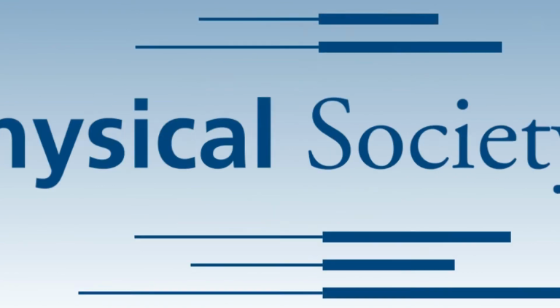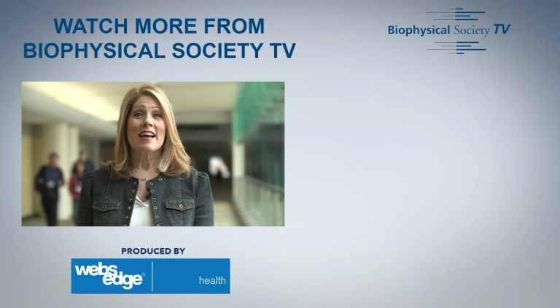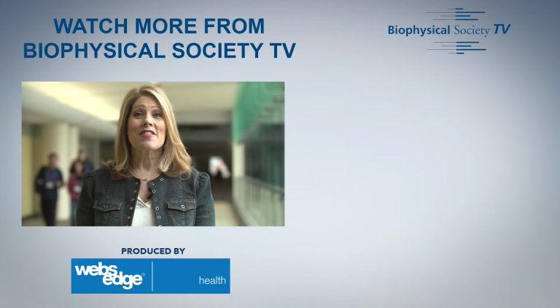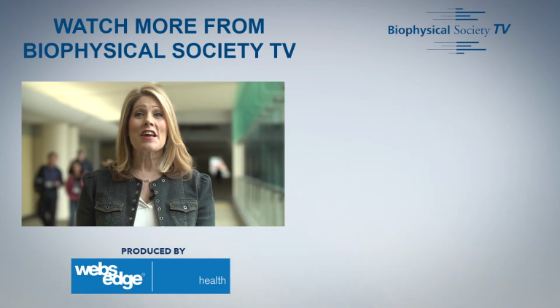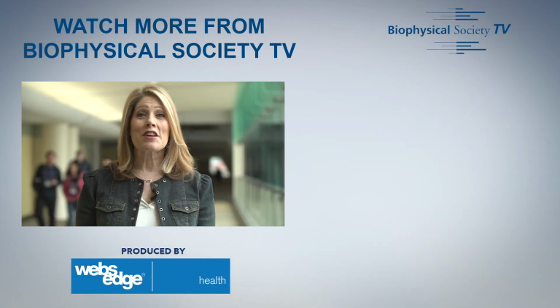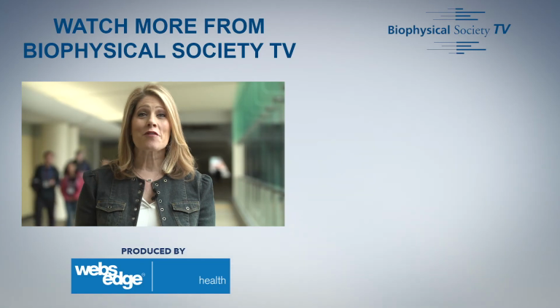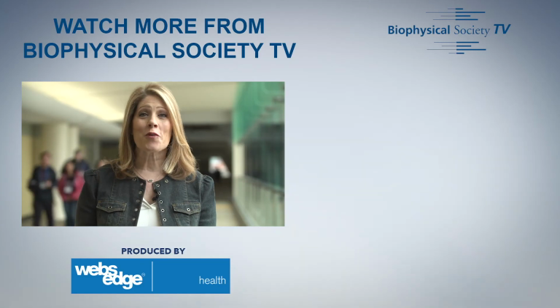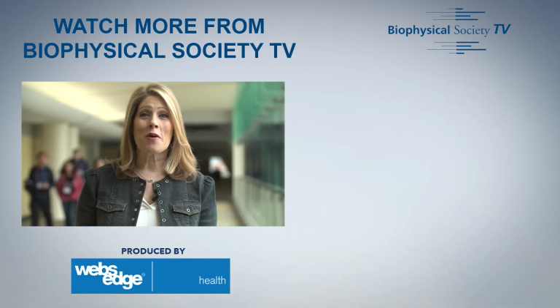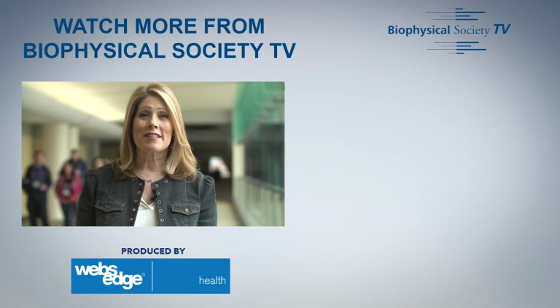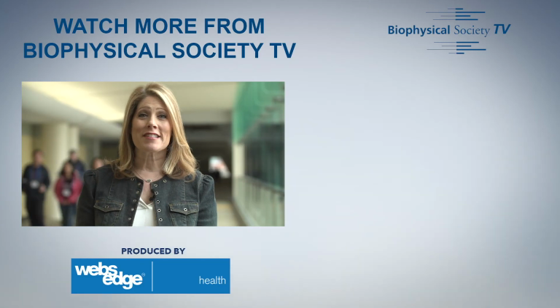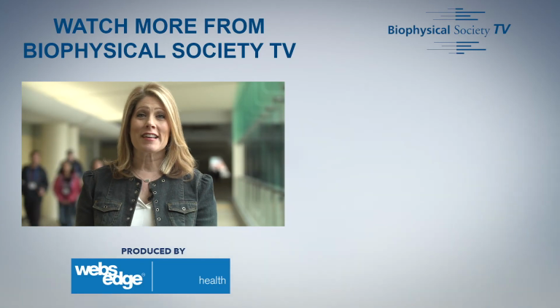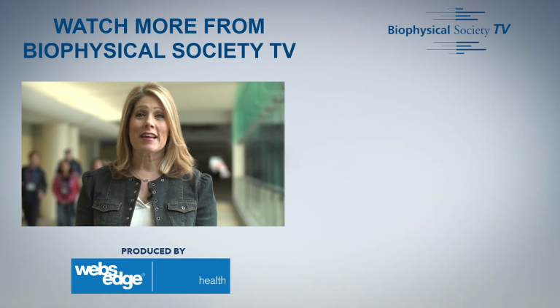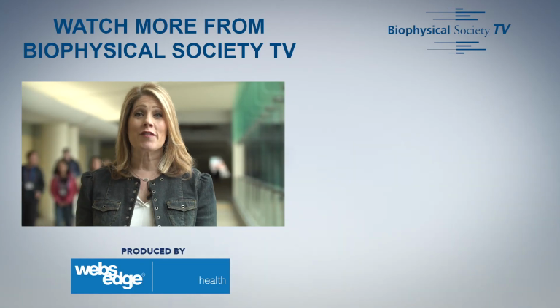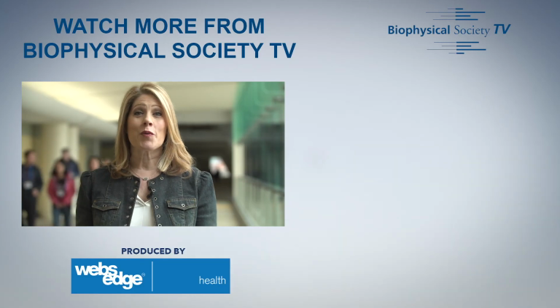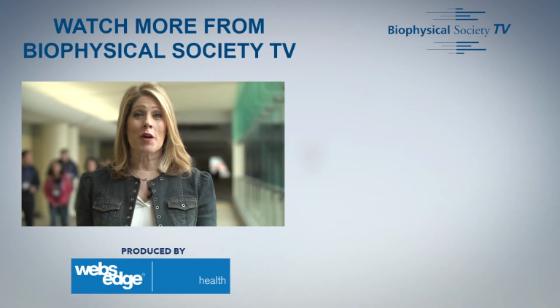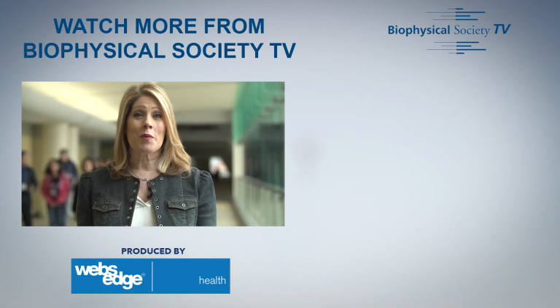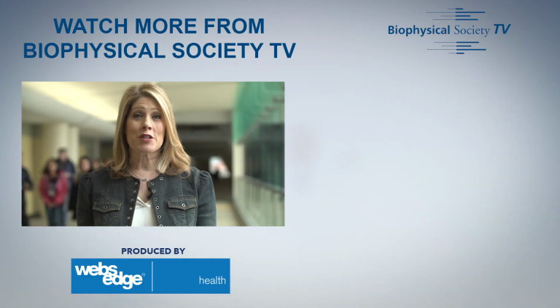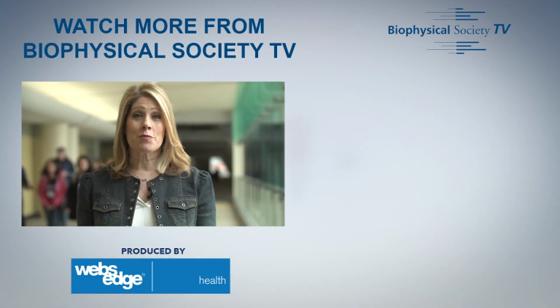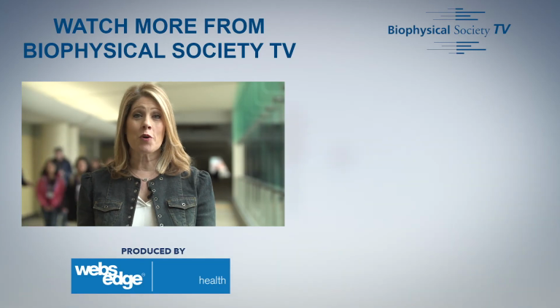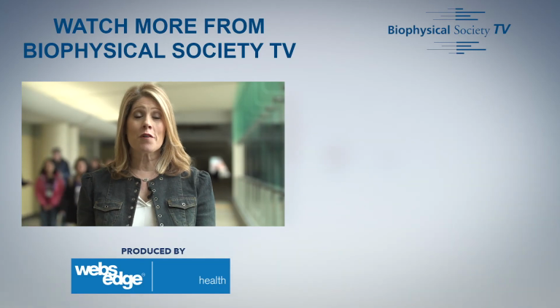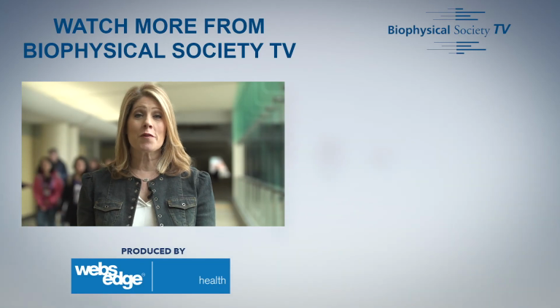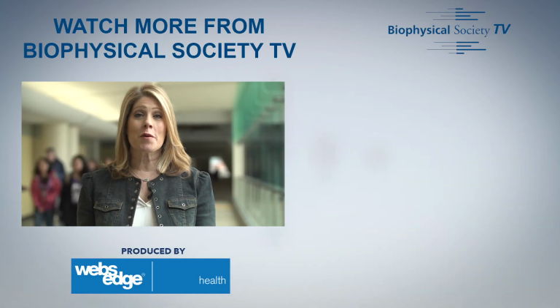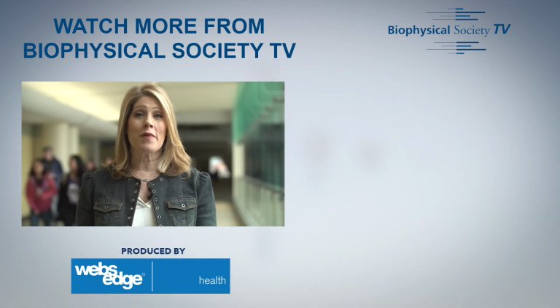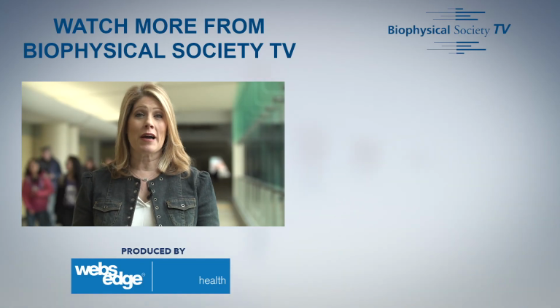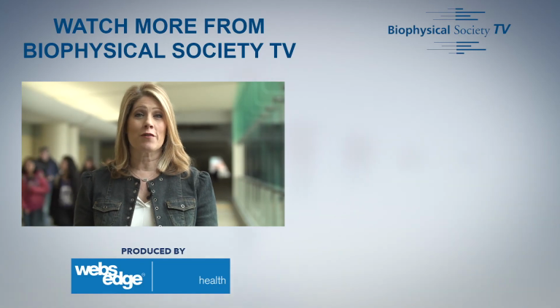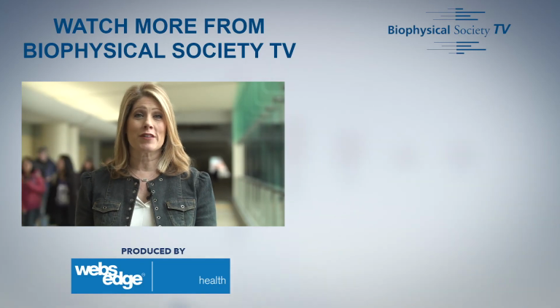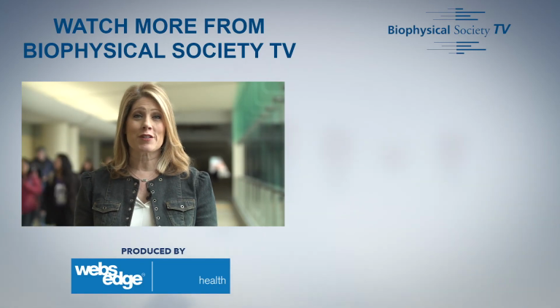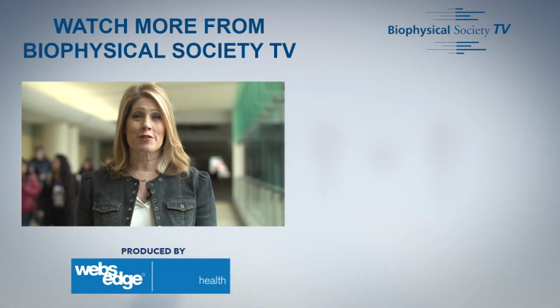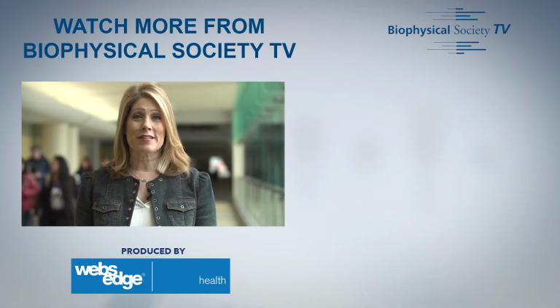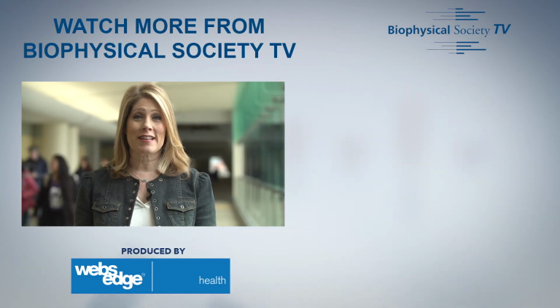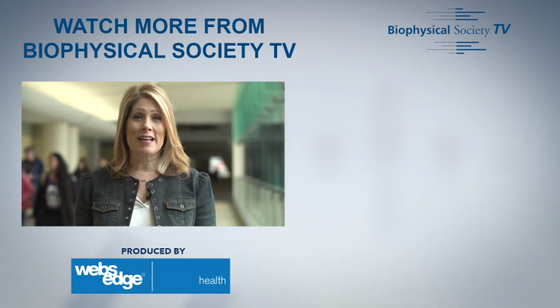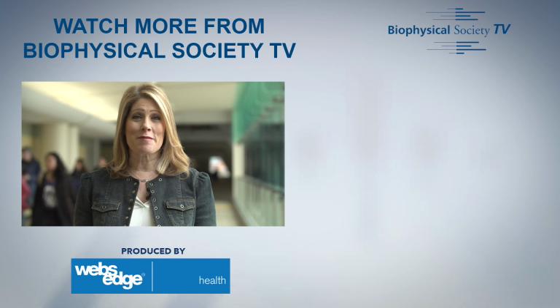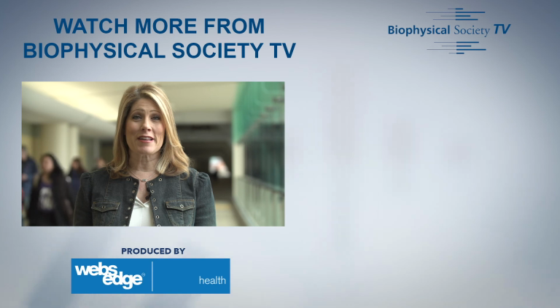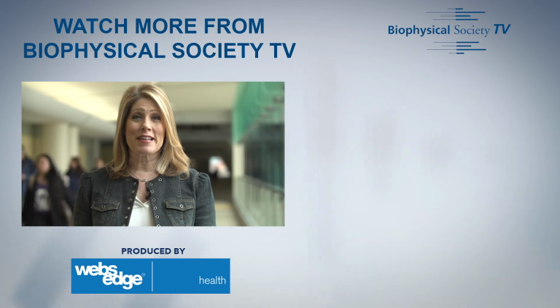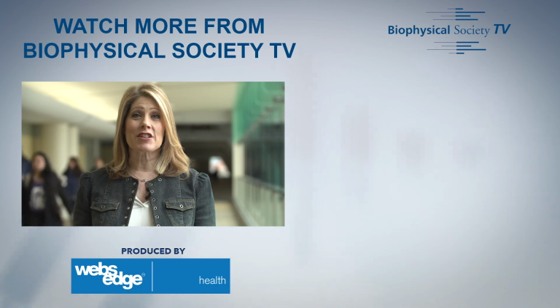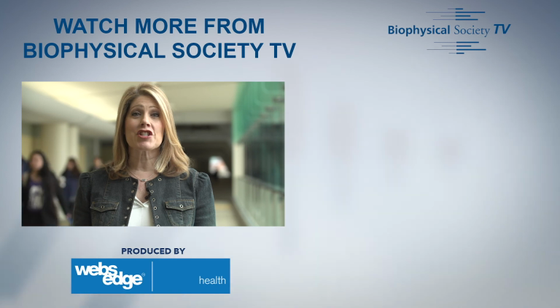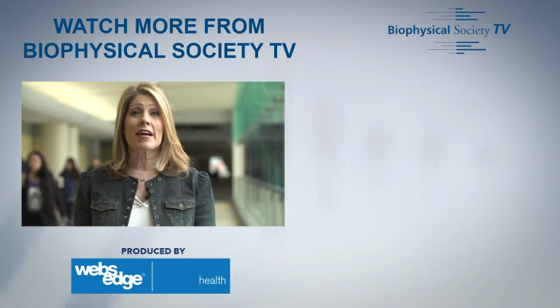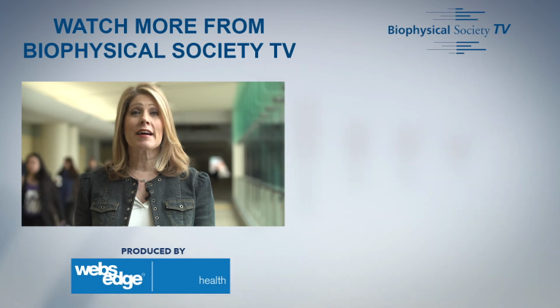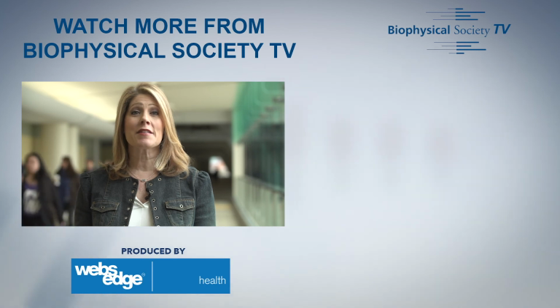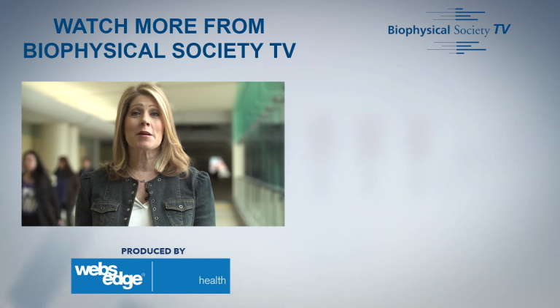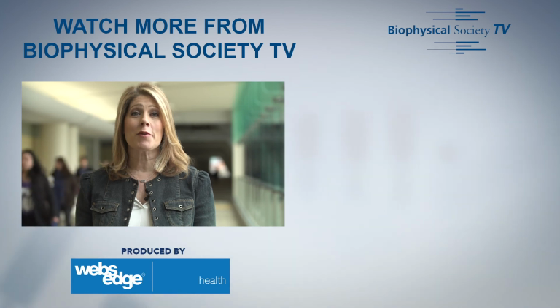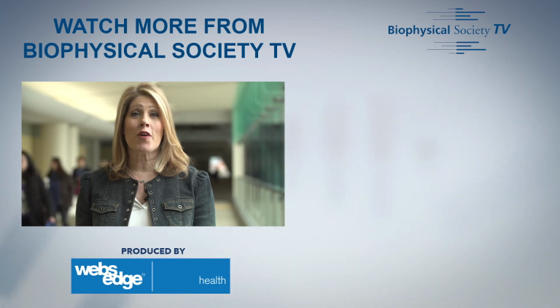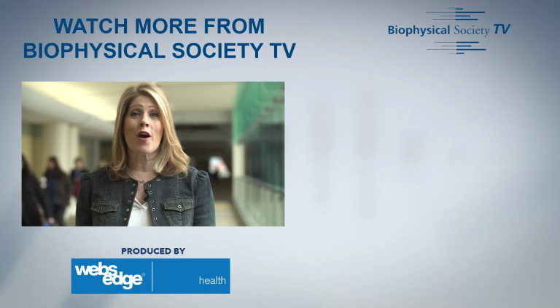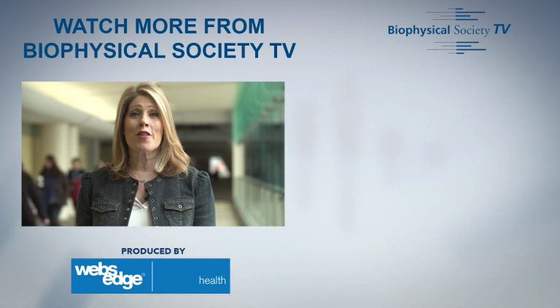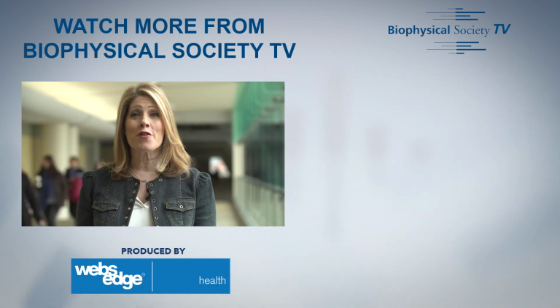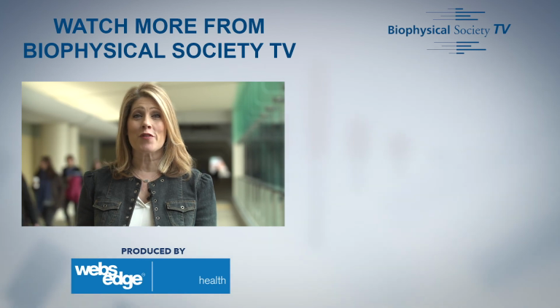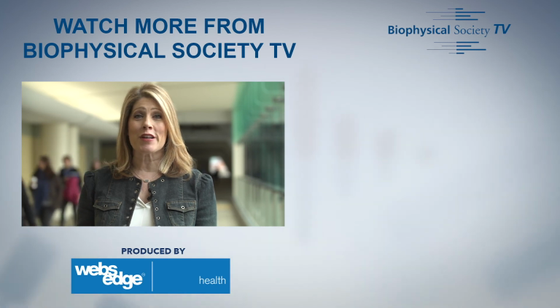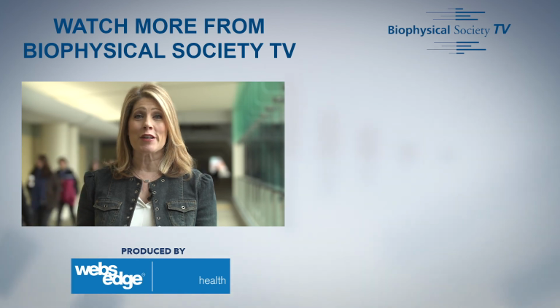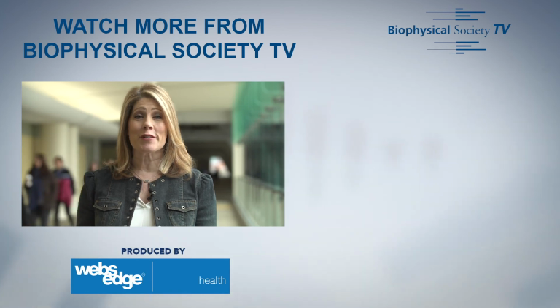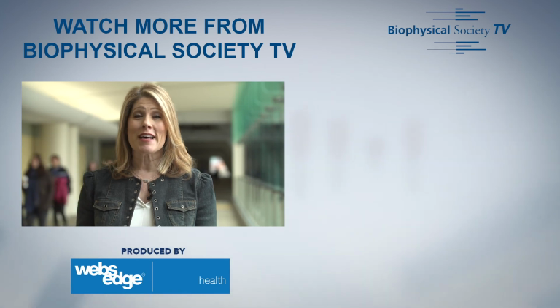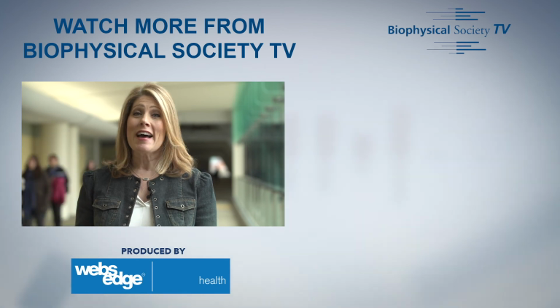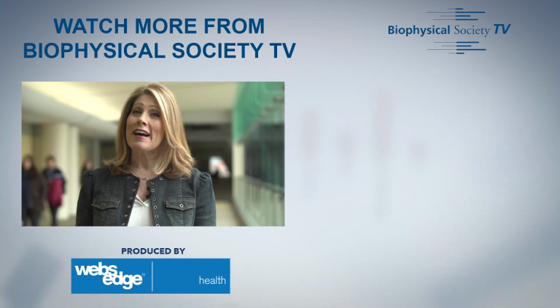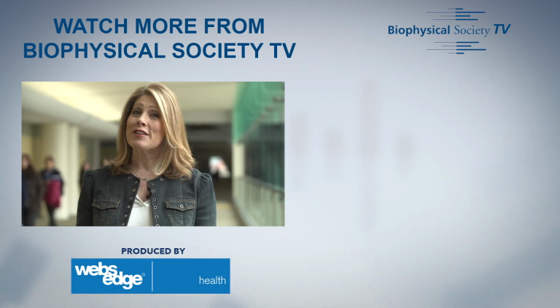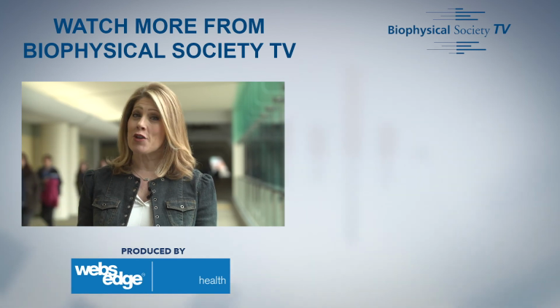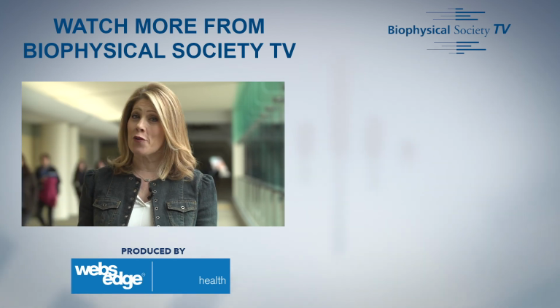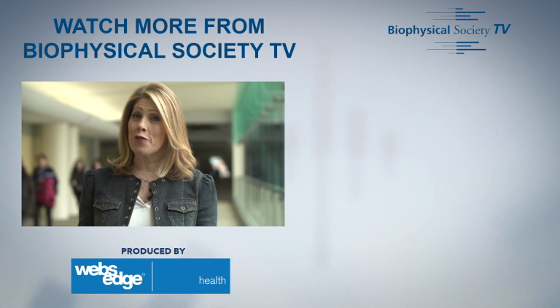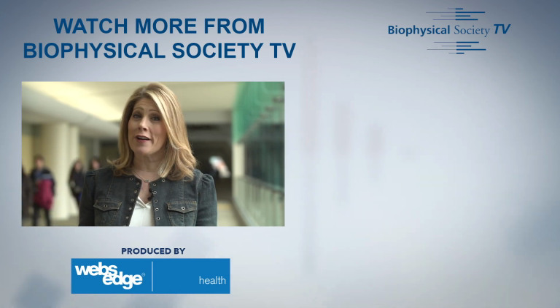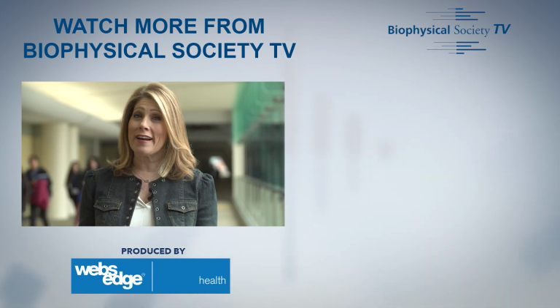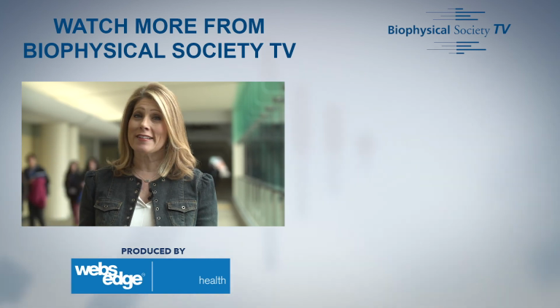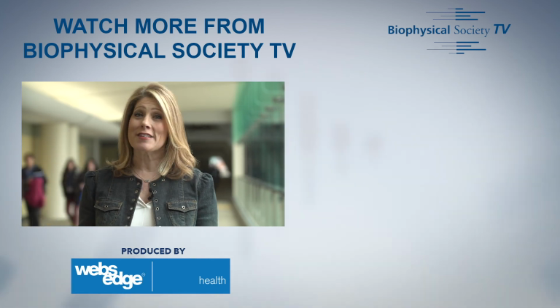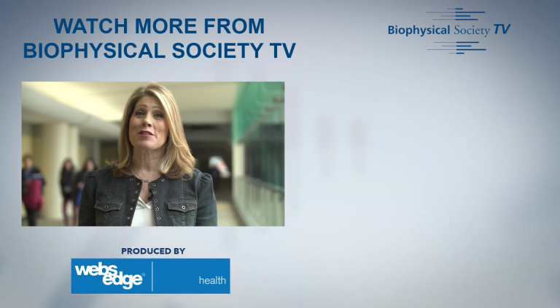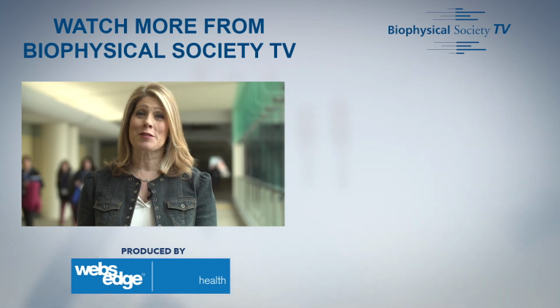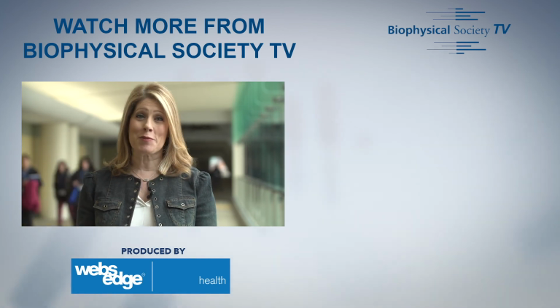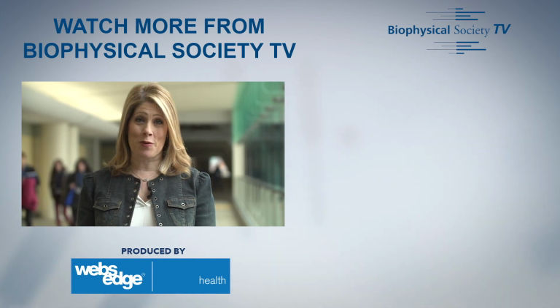Thank you for watching. If you want to watch more from the Biophysical Society meeting, check out some of our other videos and don't forget to subscribe.